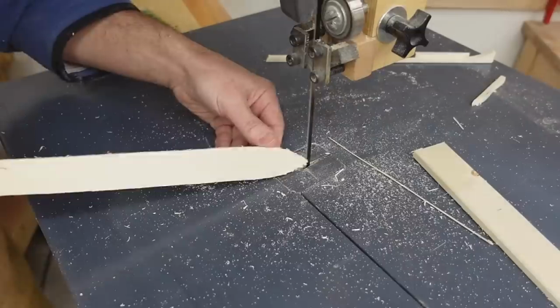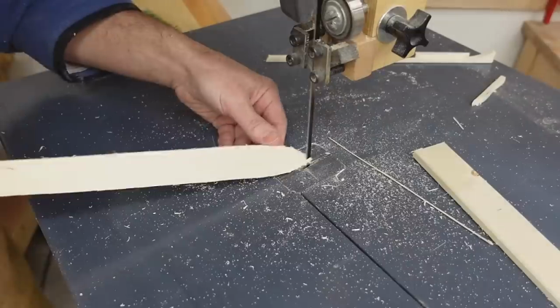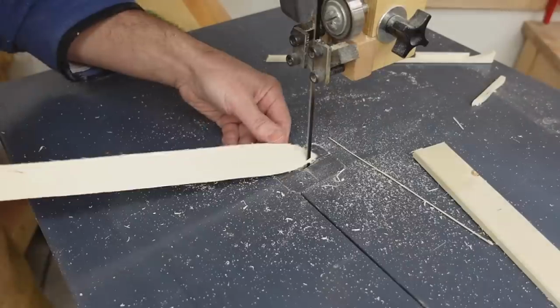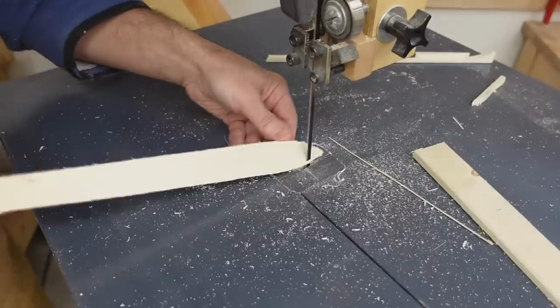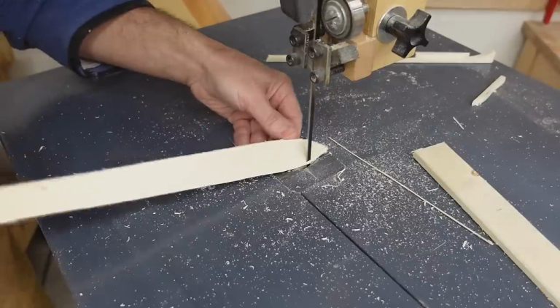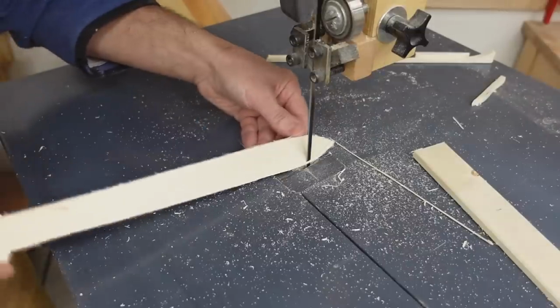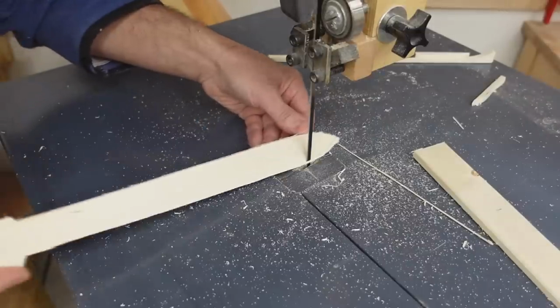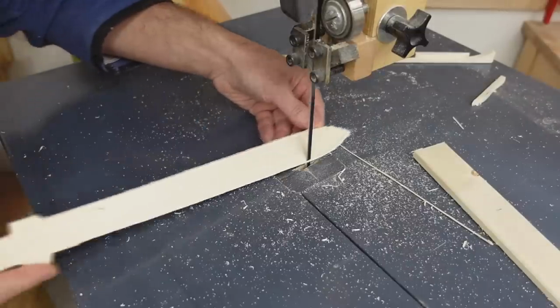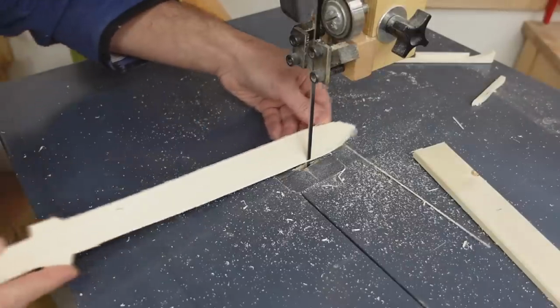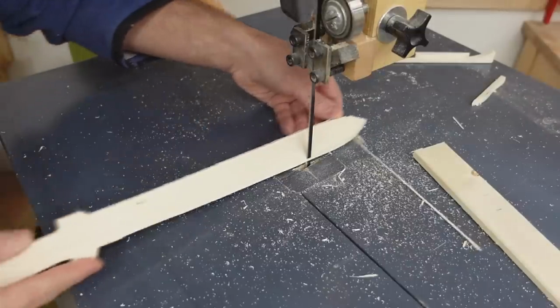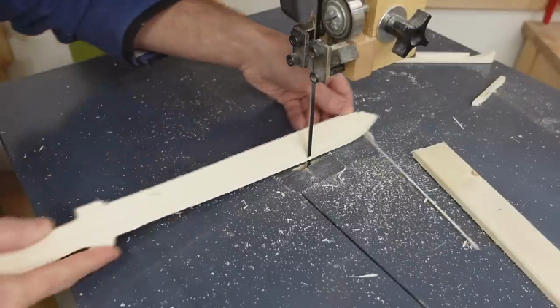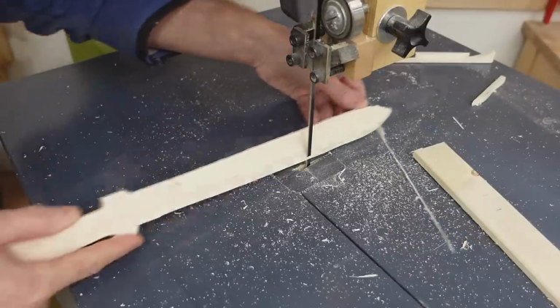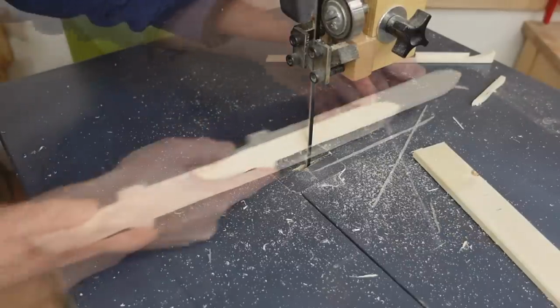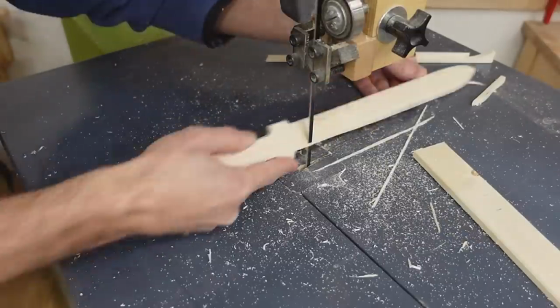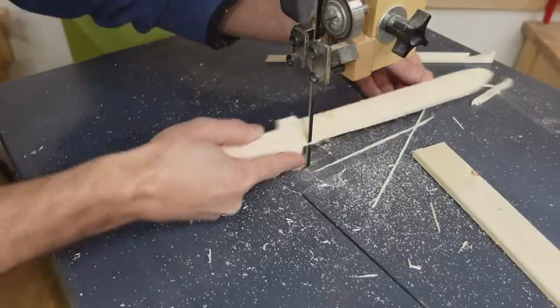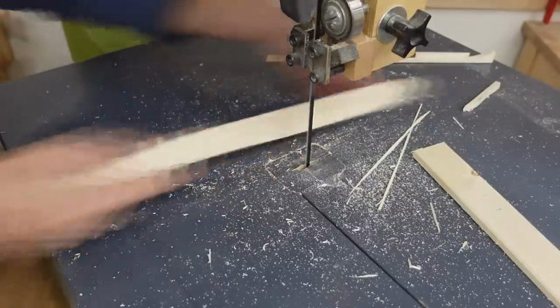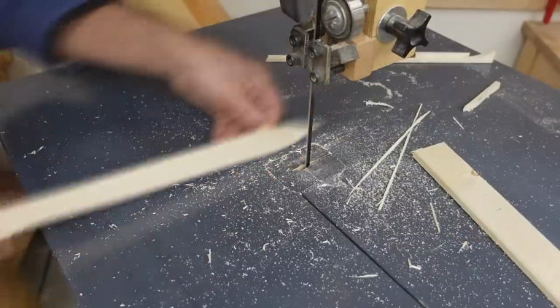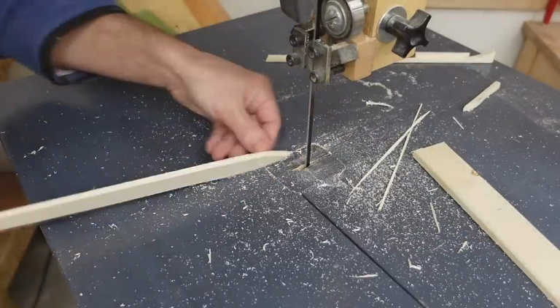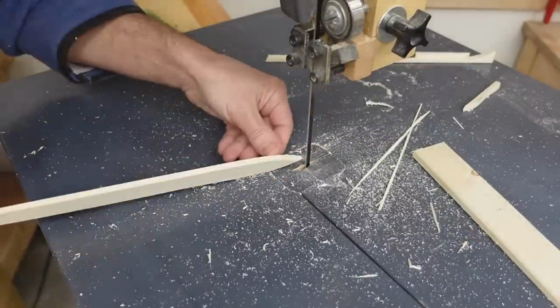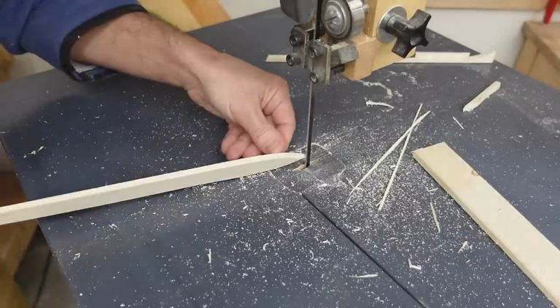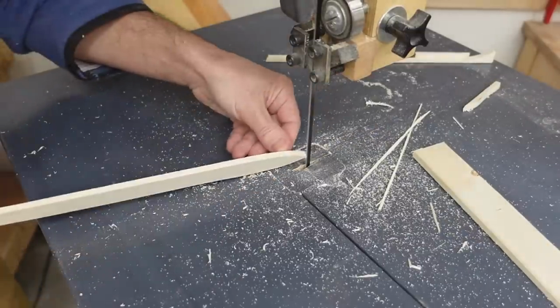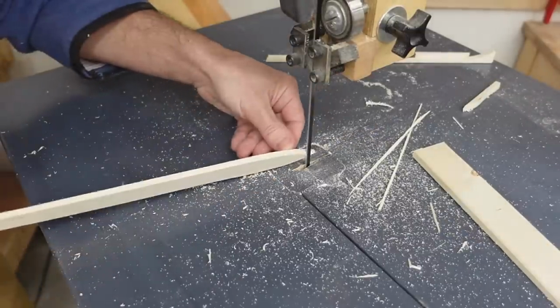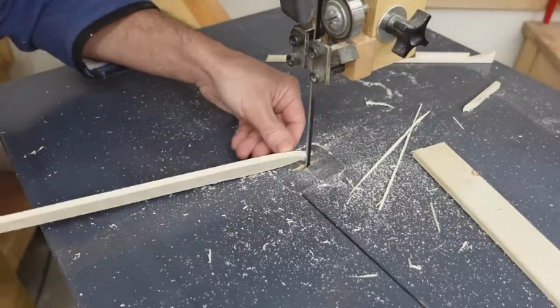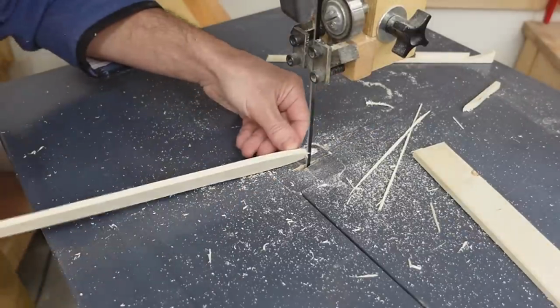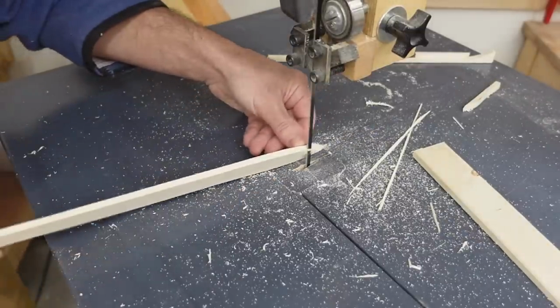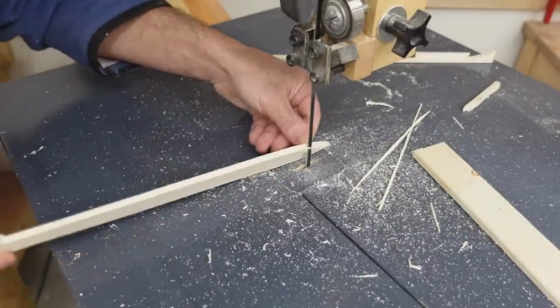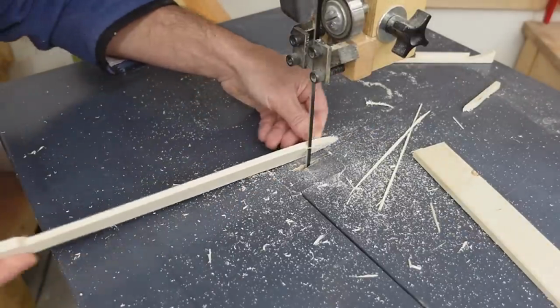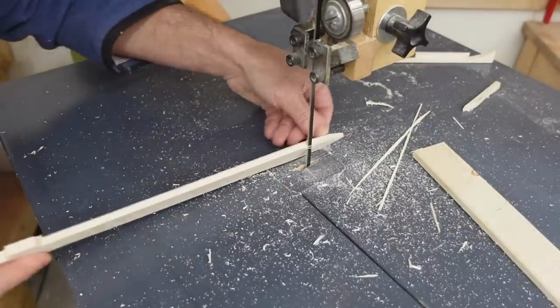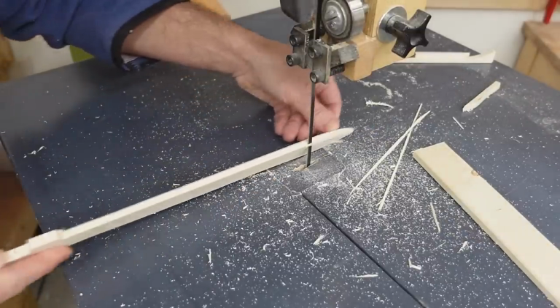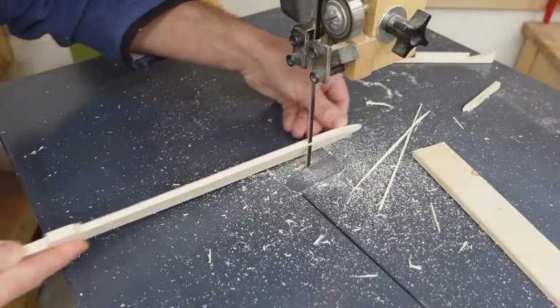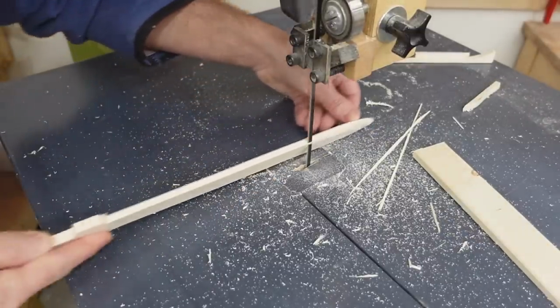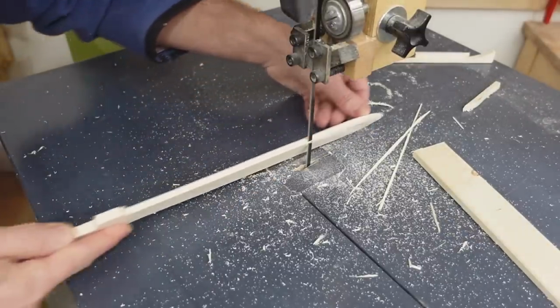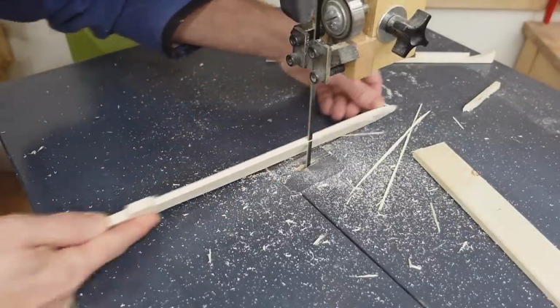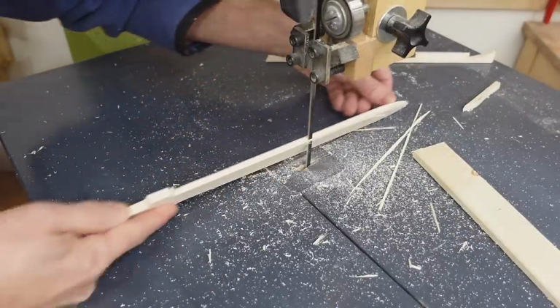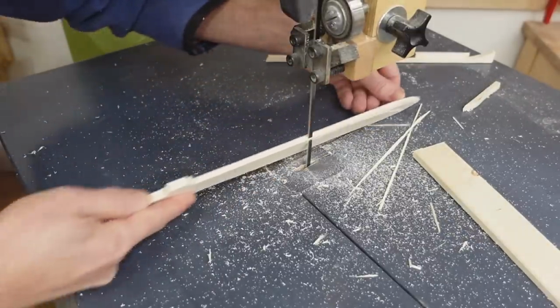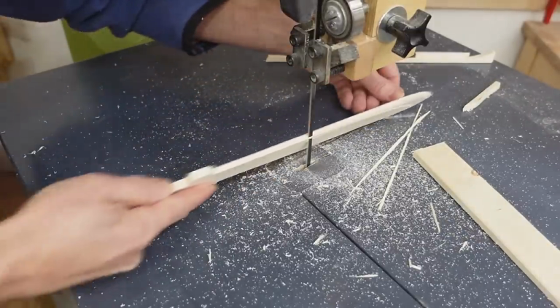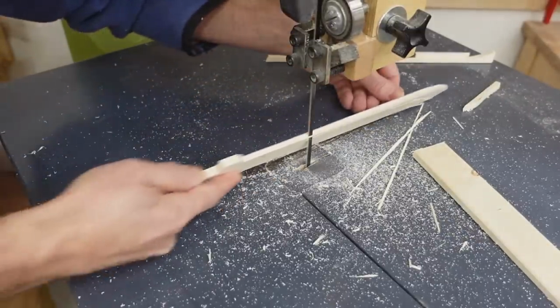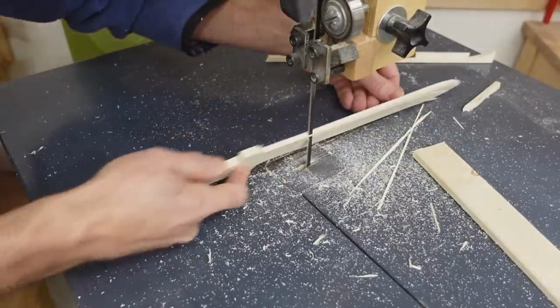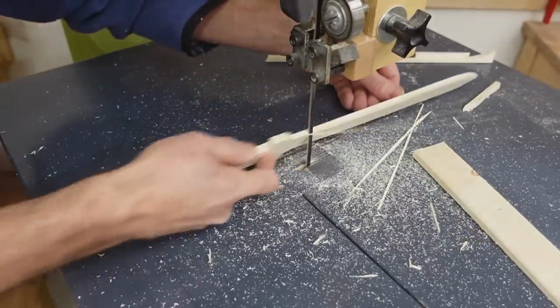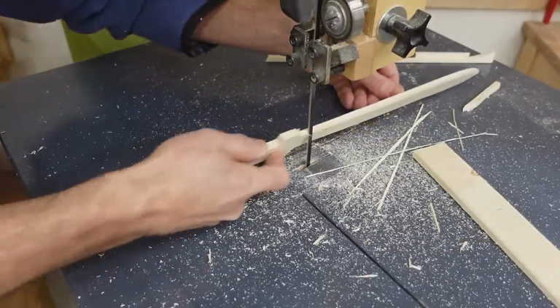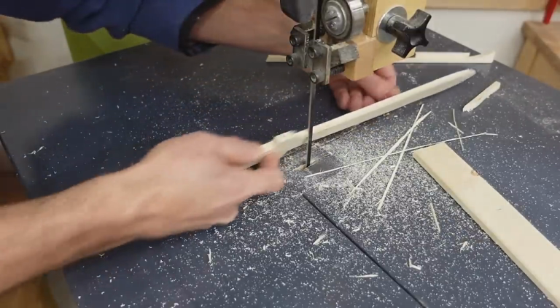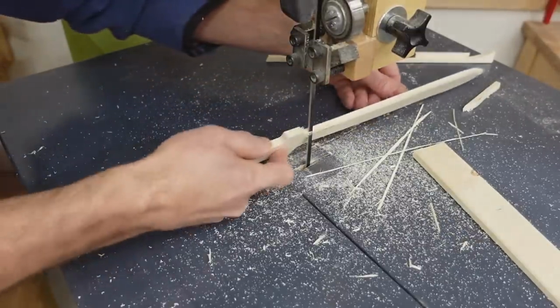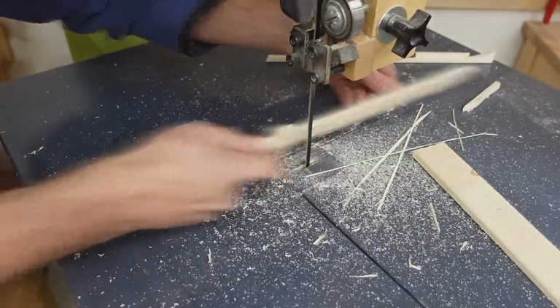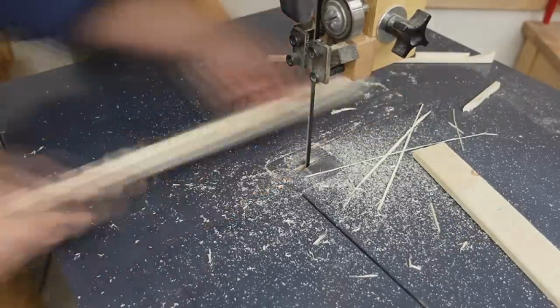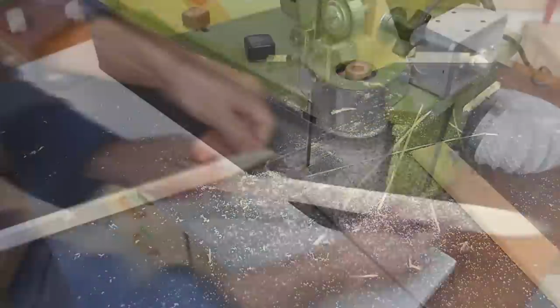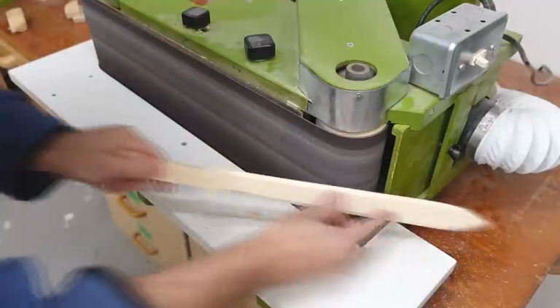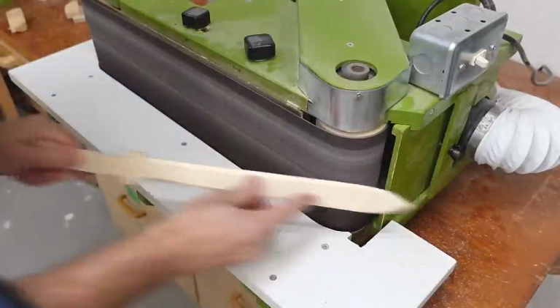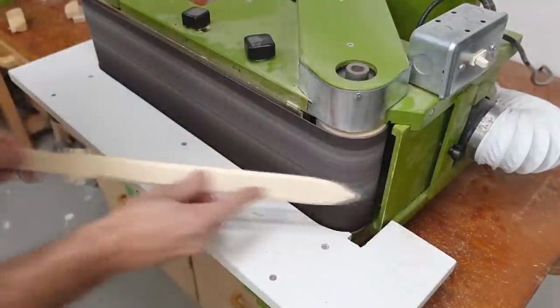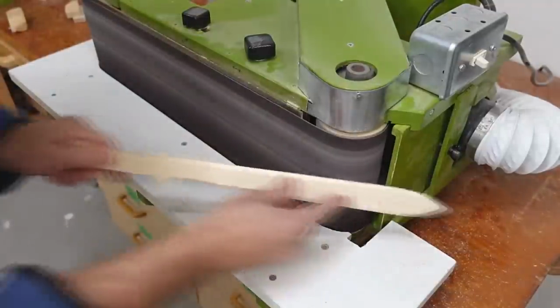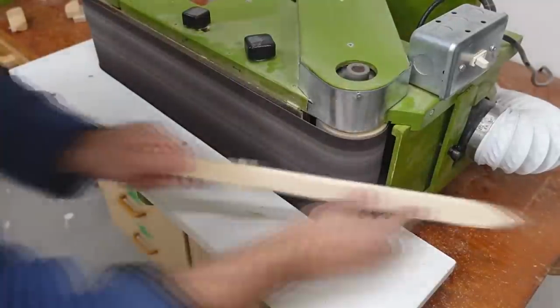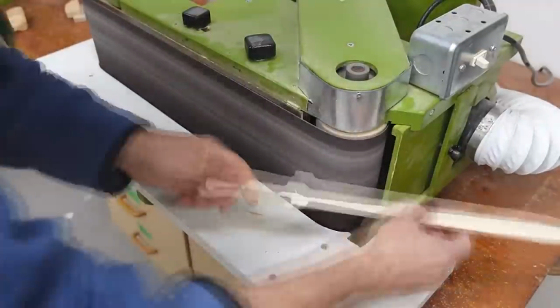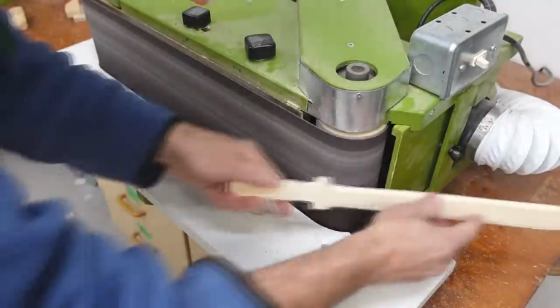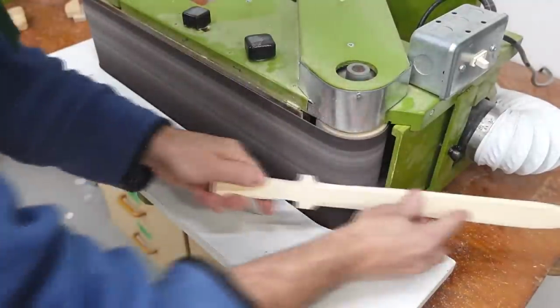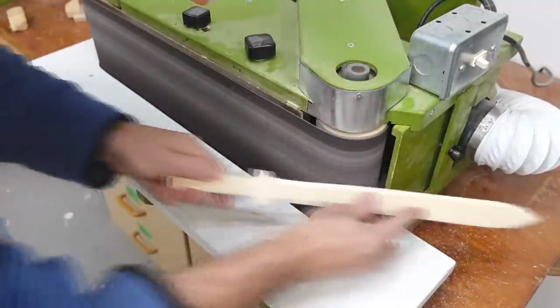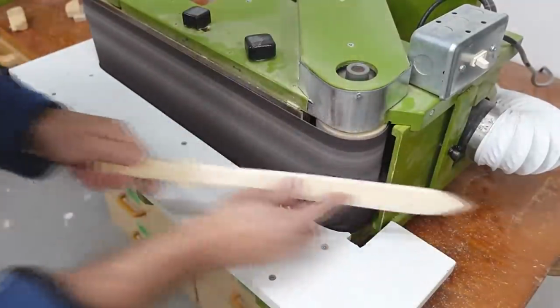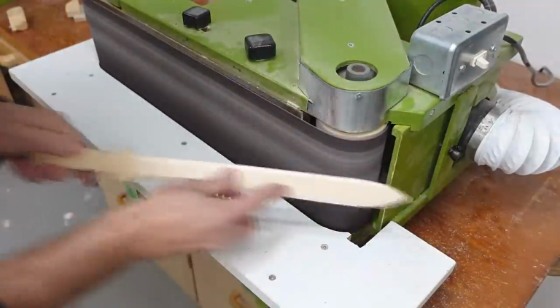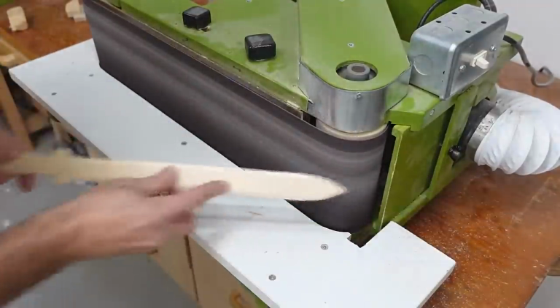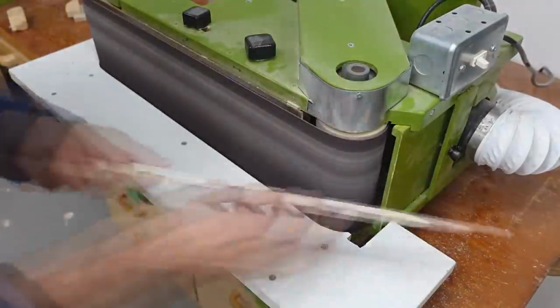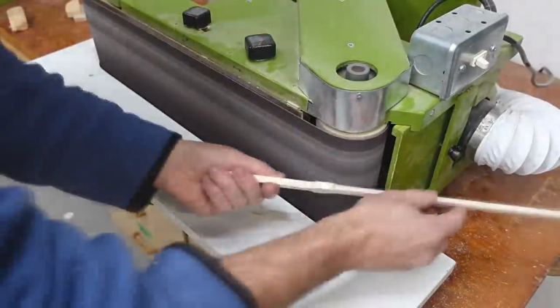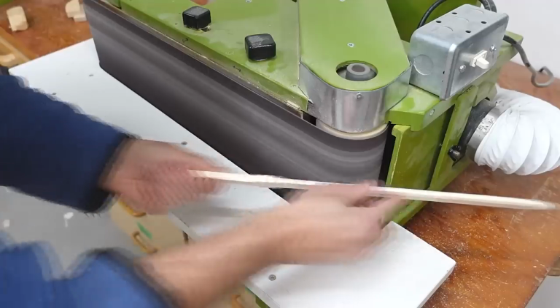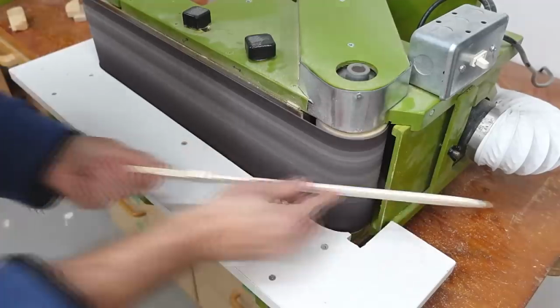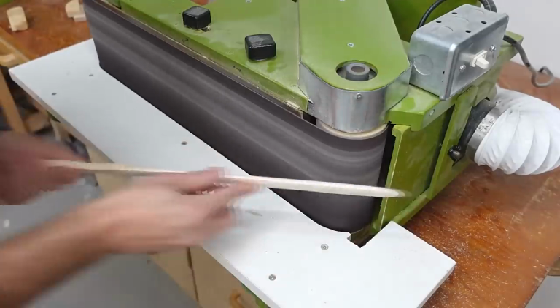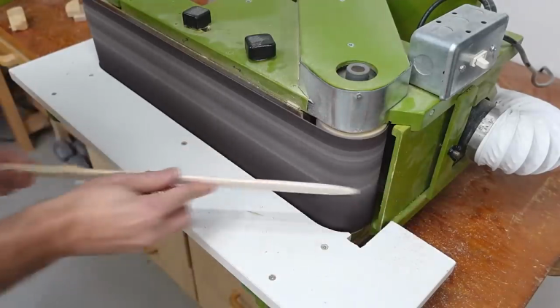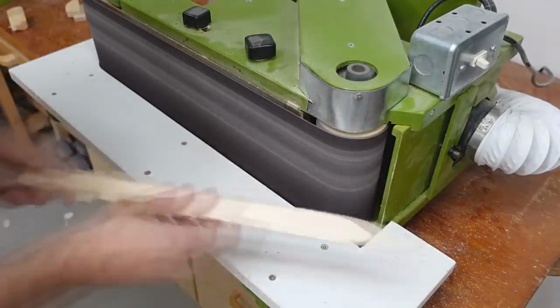I also cut a bevel along the blade's edge, then smooth the blade on the belt sander.